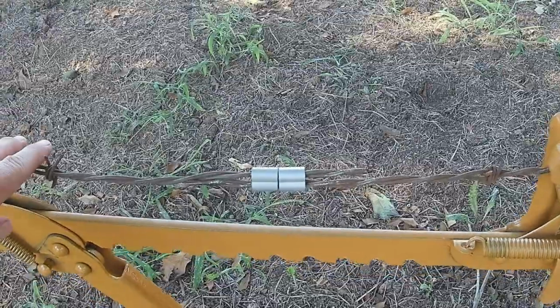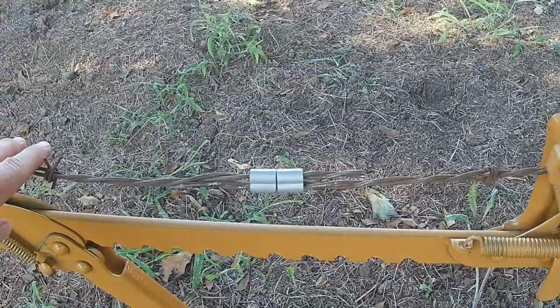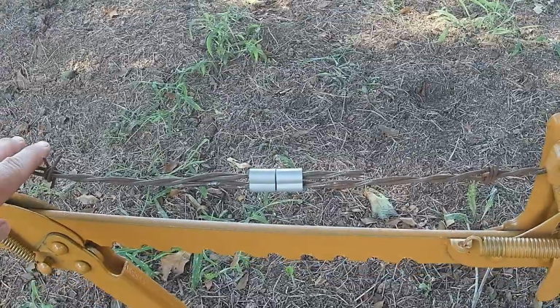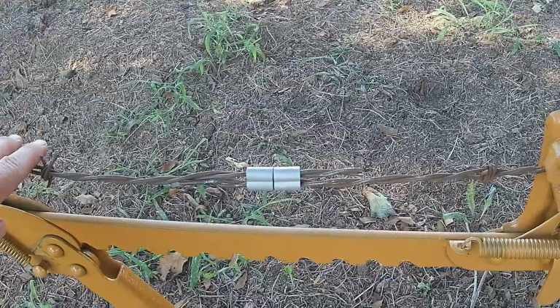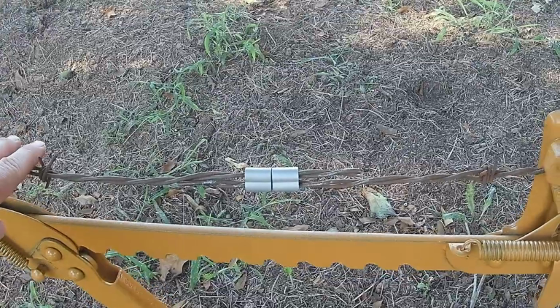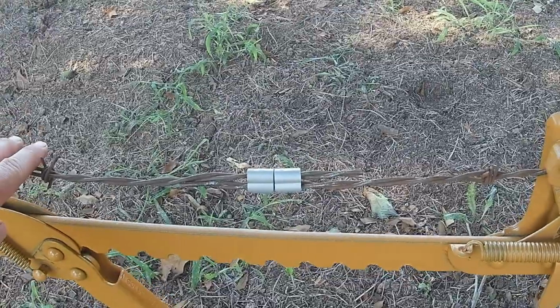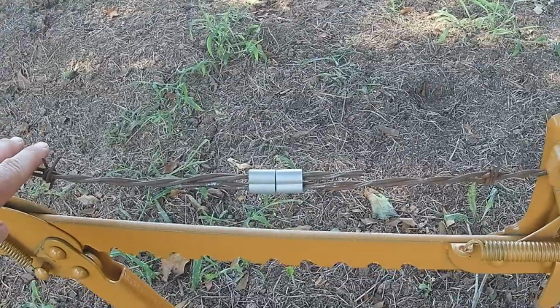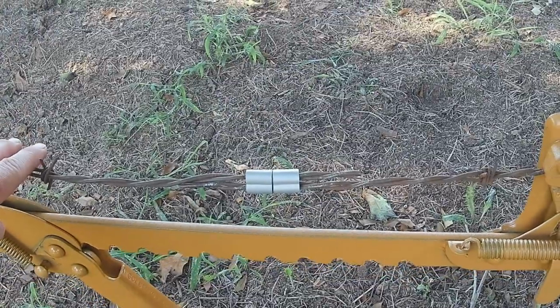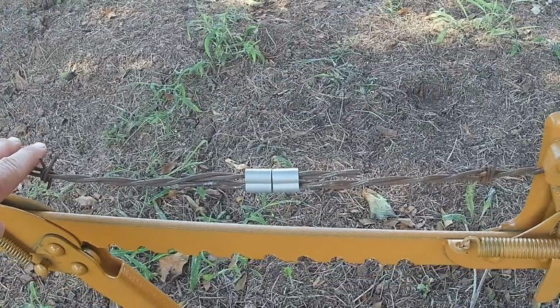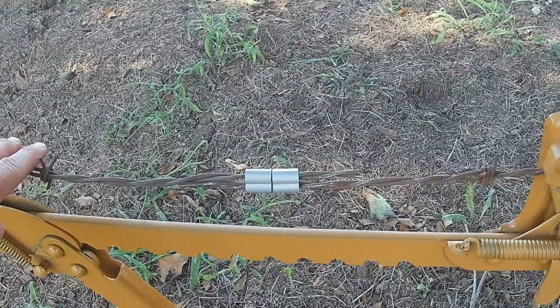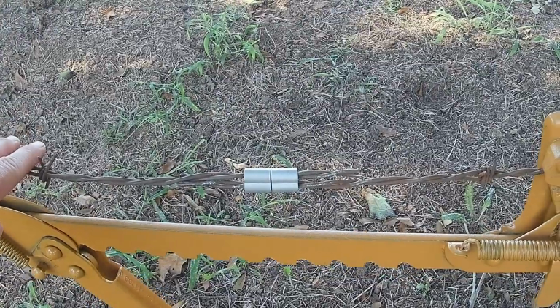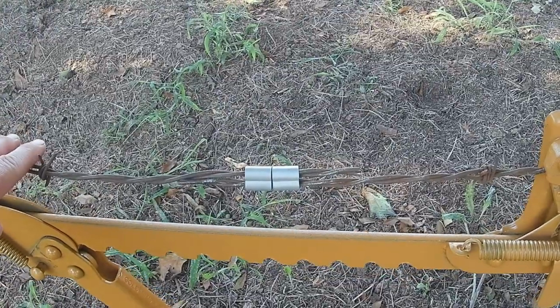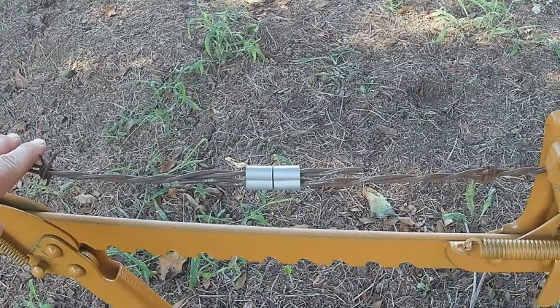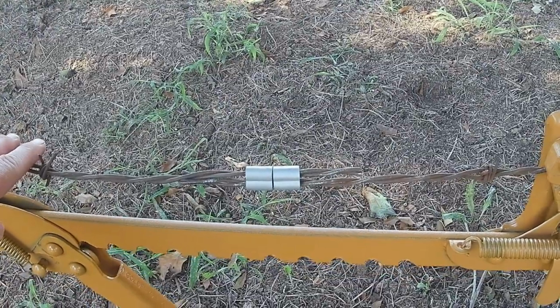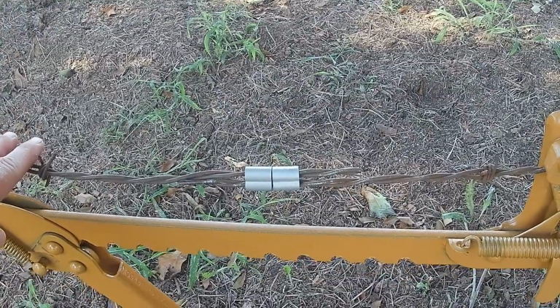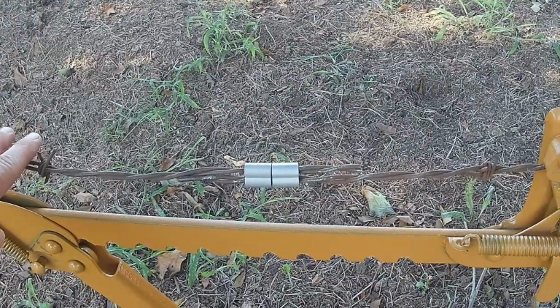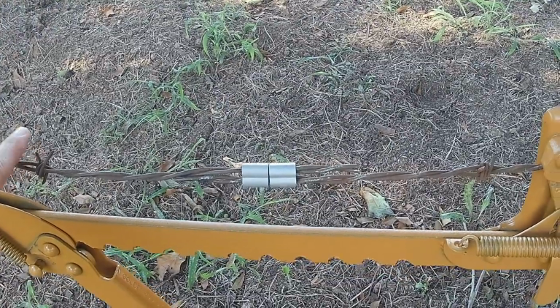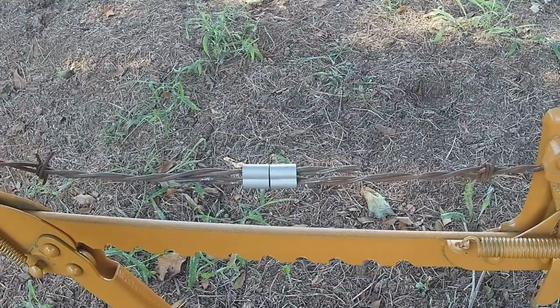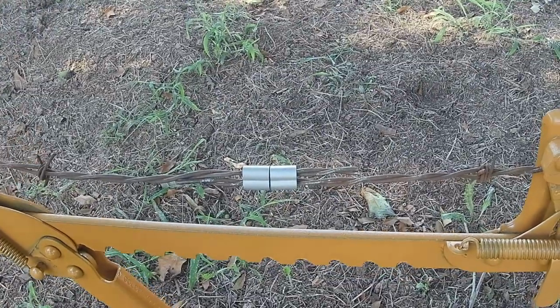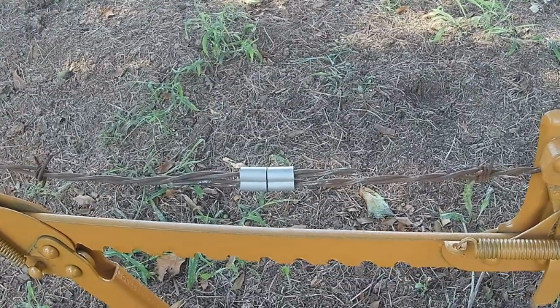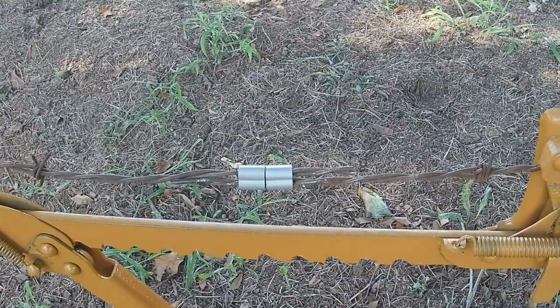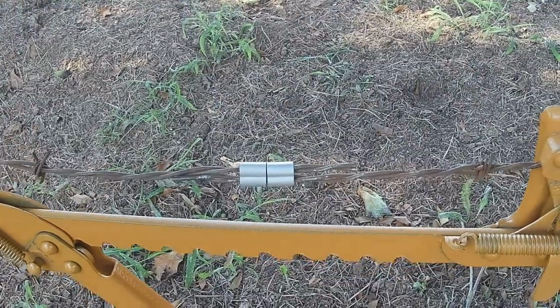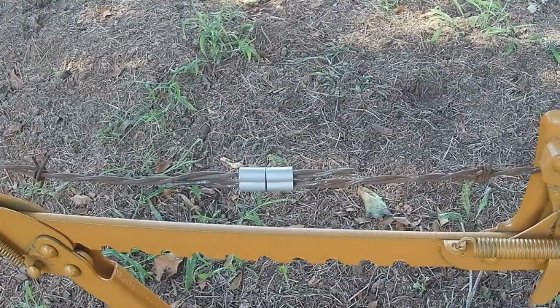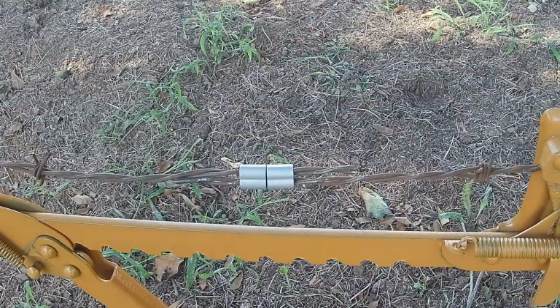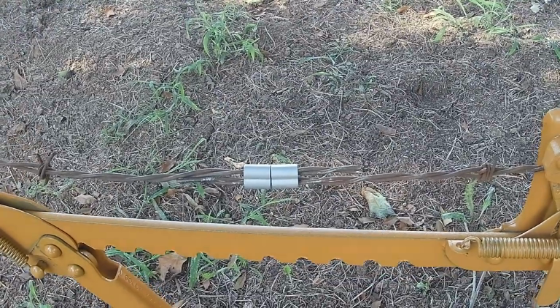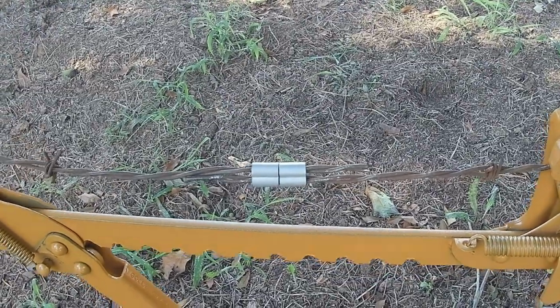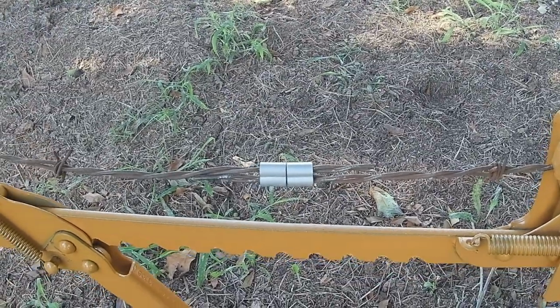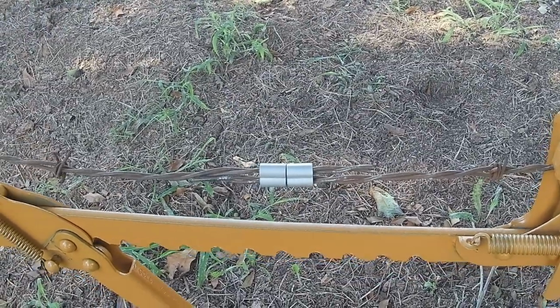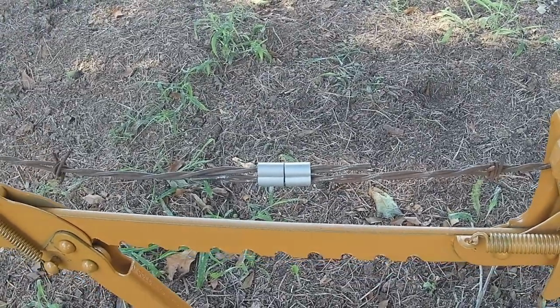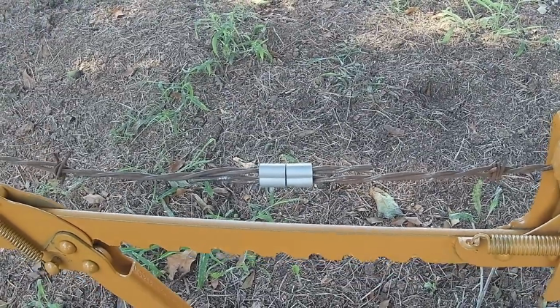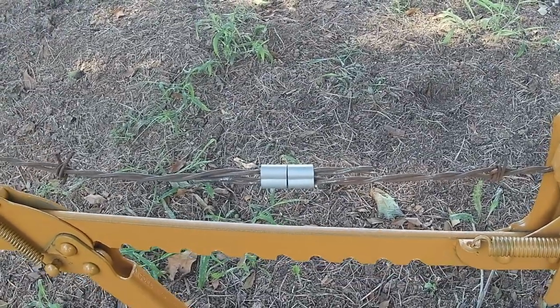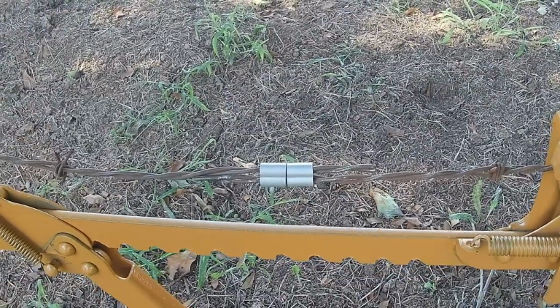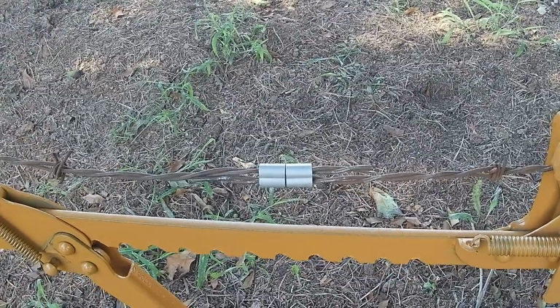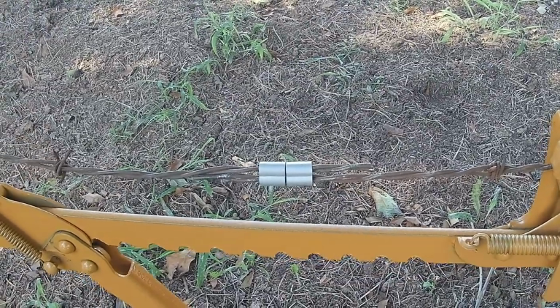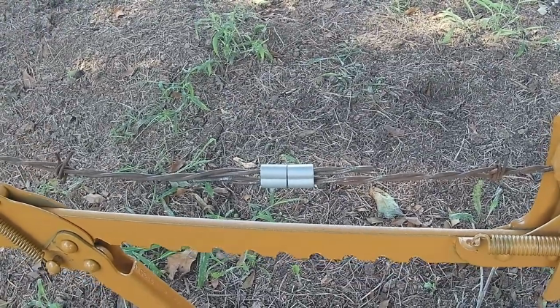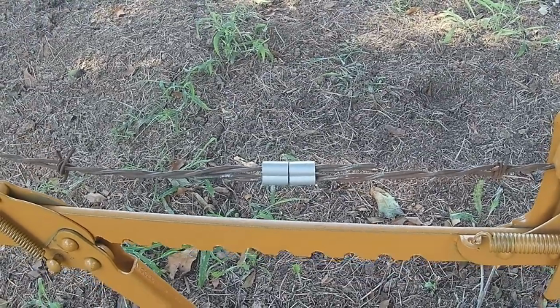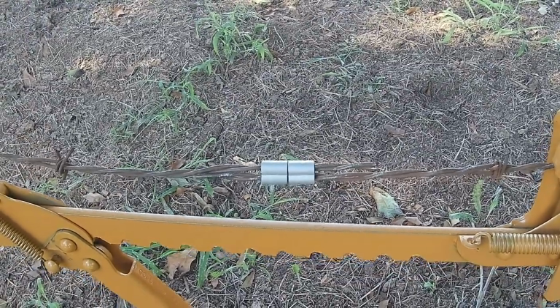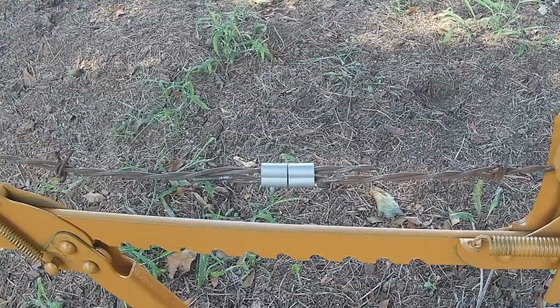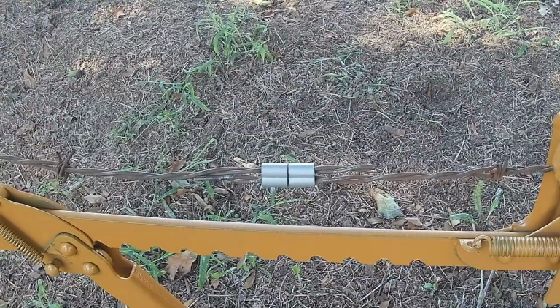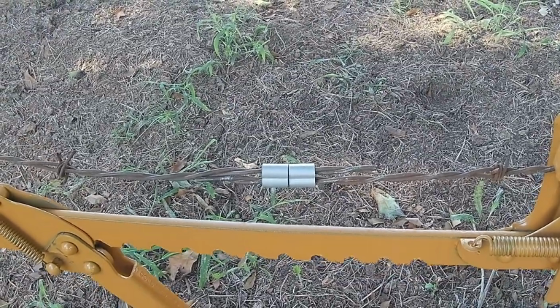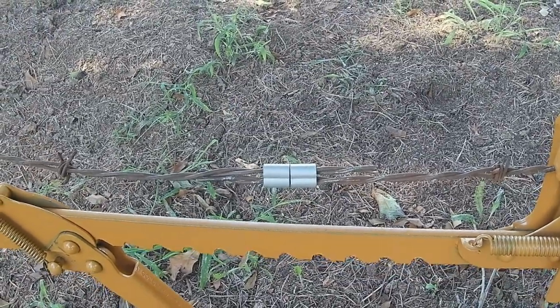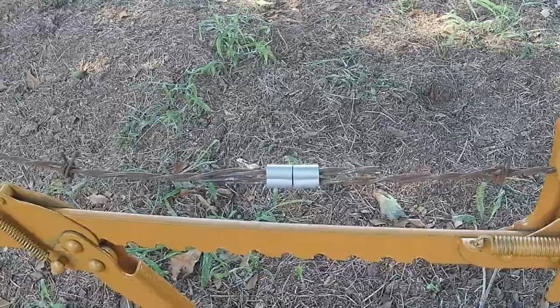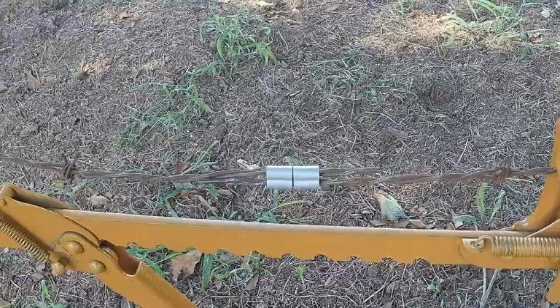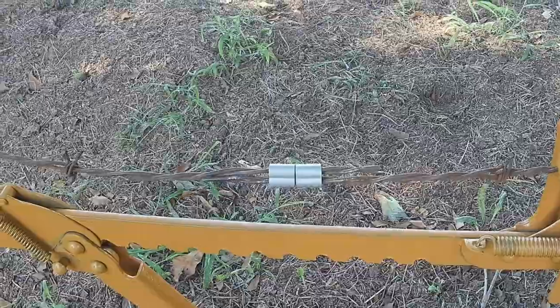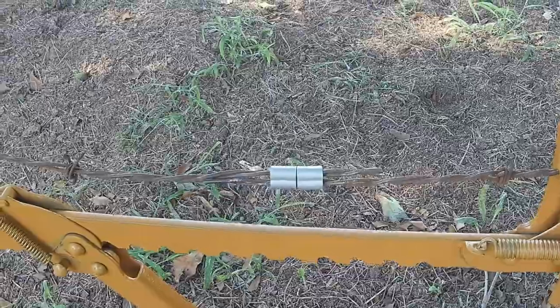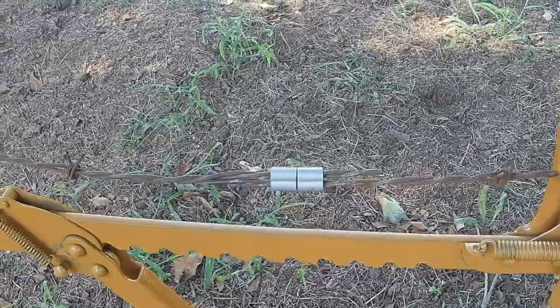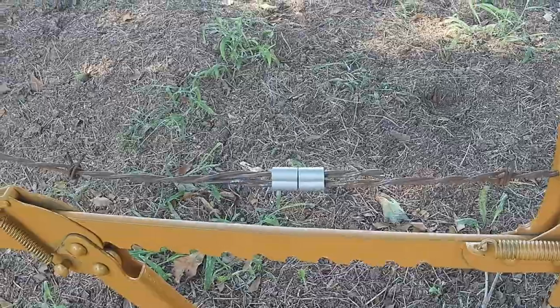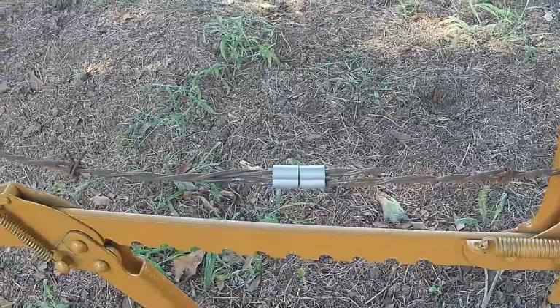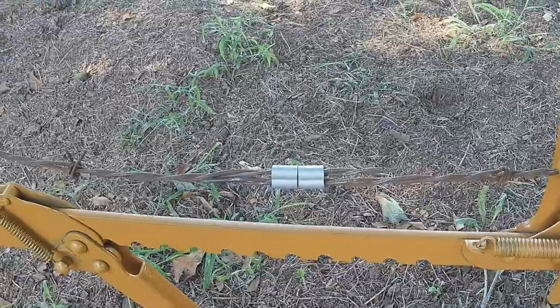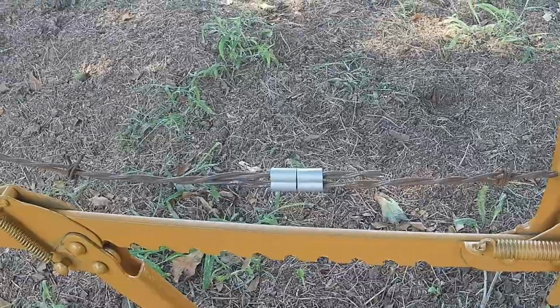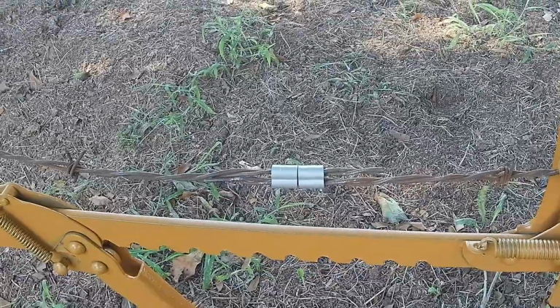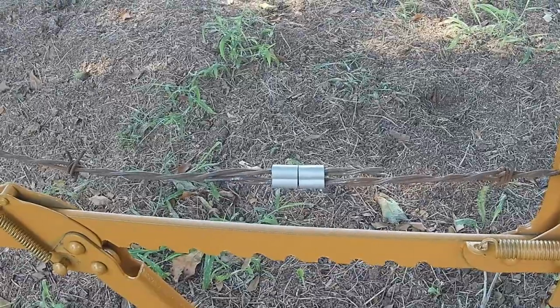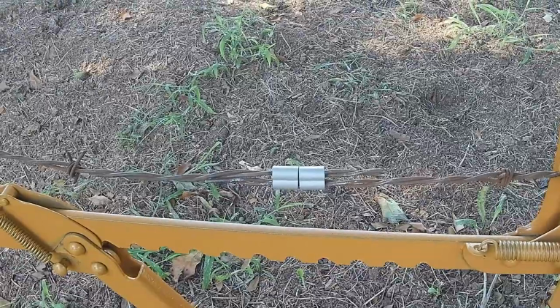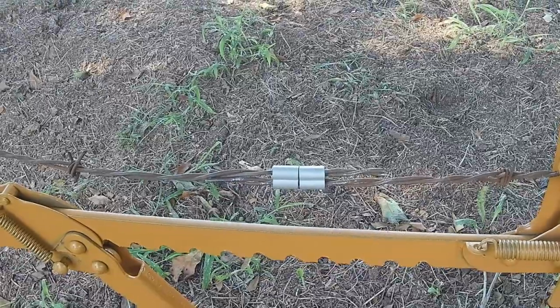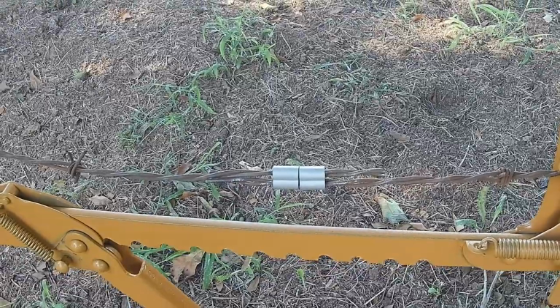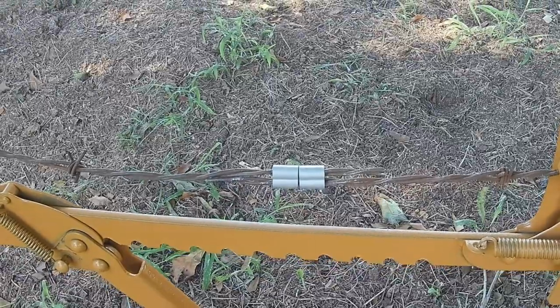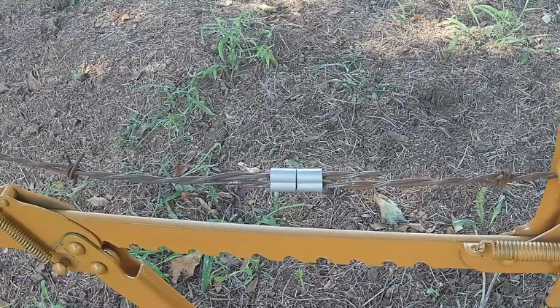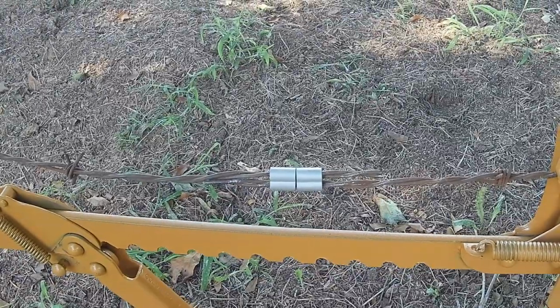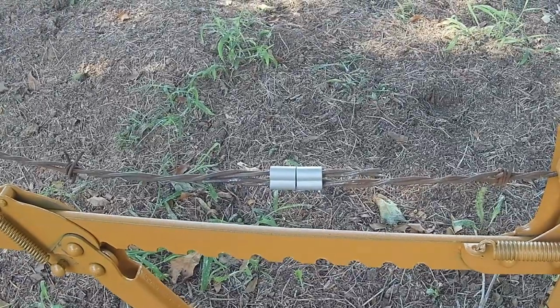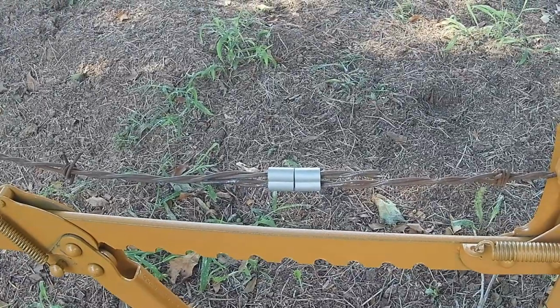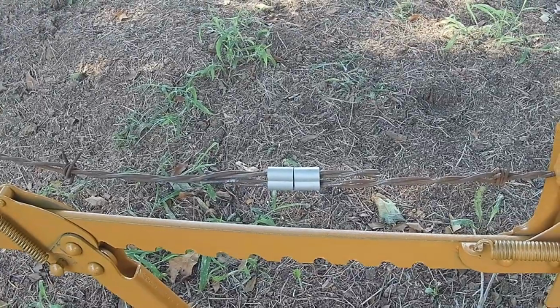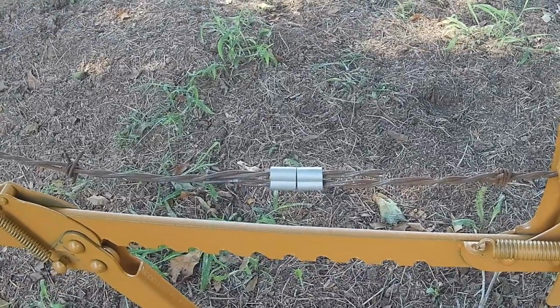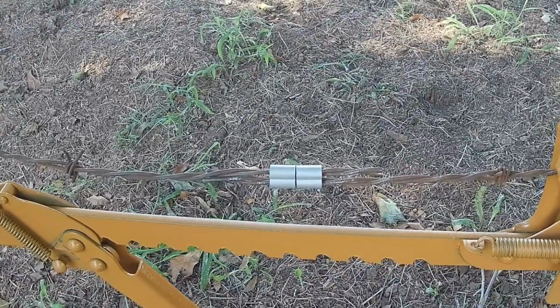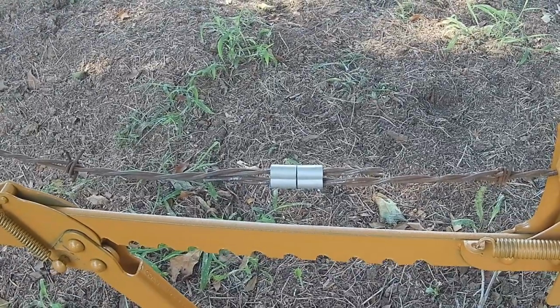We've got both of them in place and we're fixing to crimp them. You can use one — we just used two for added strength.